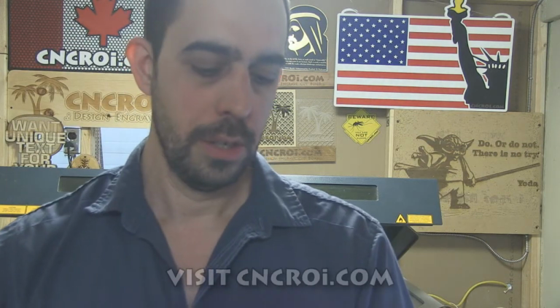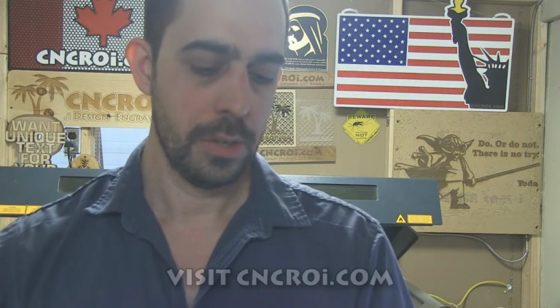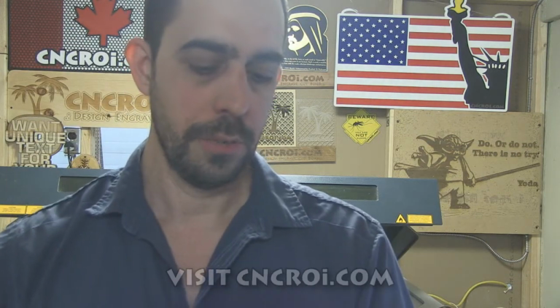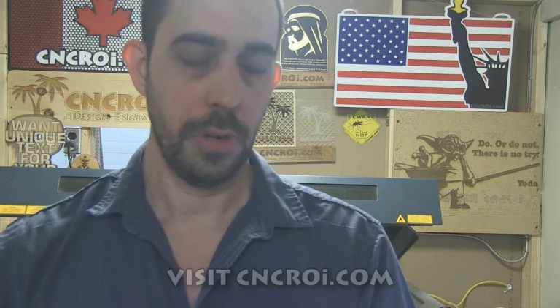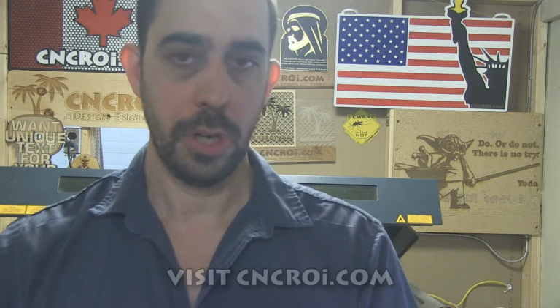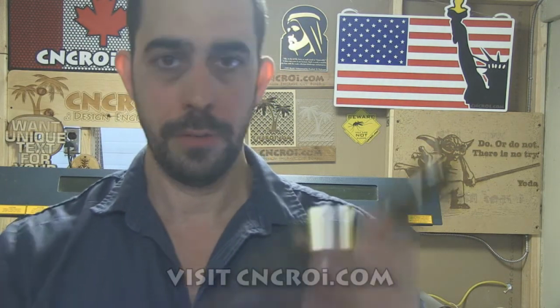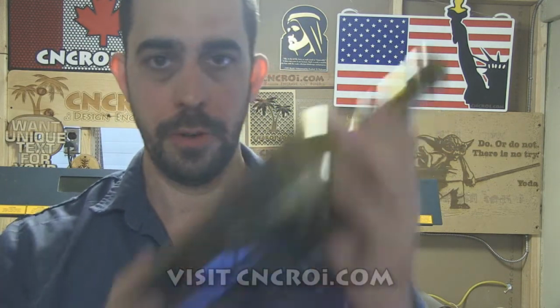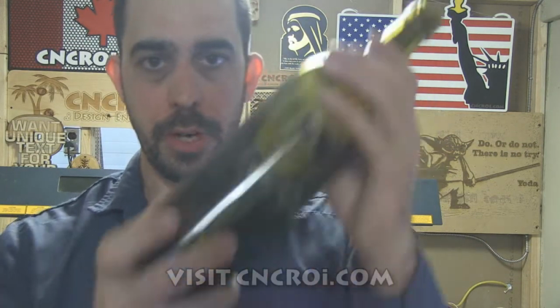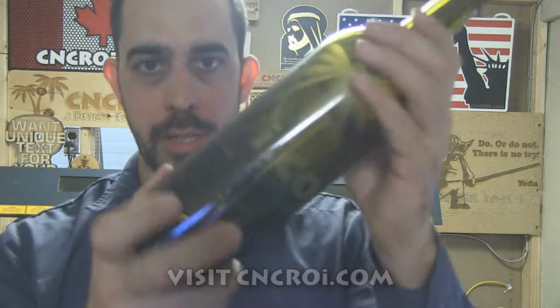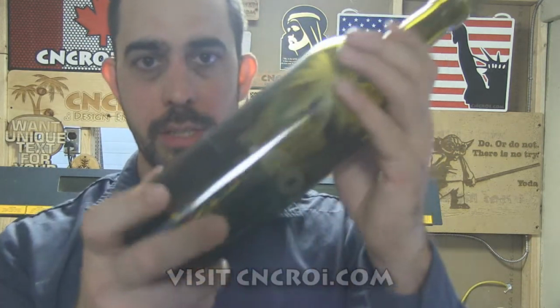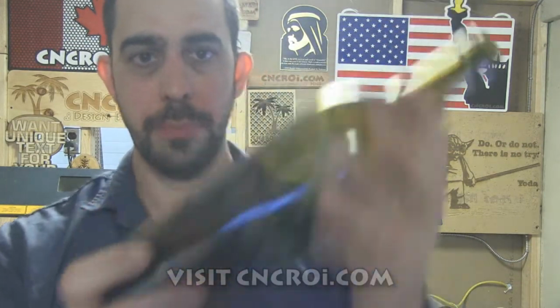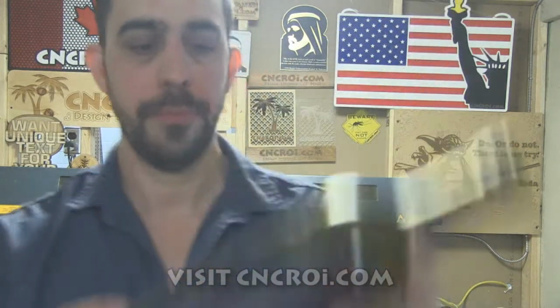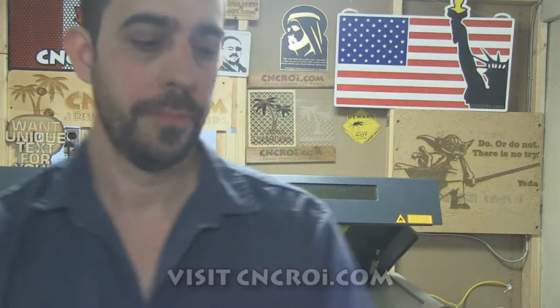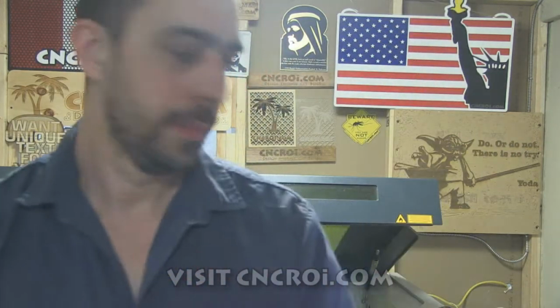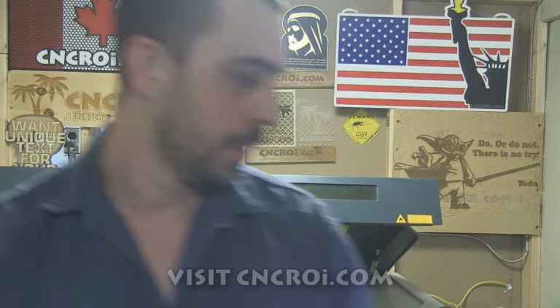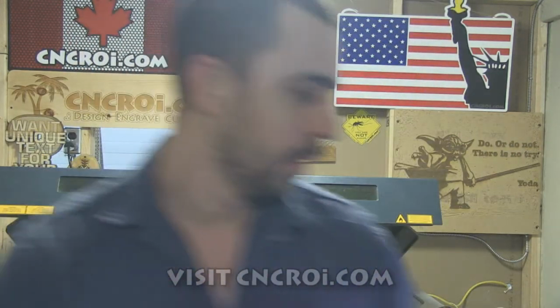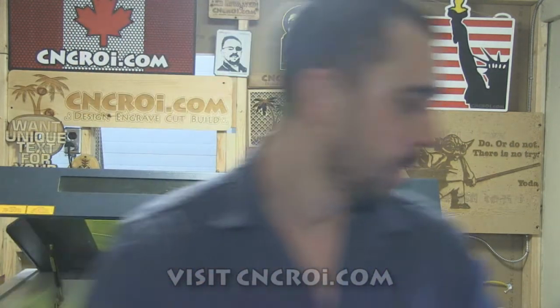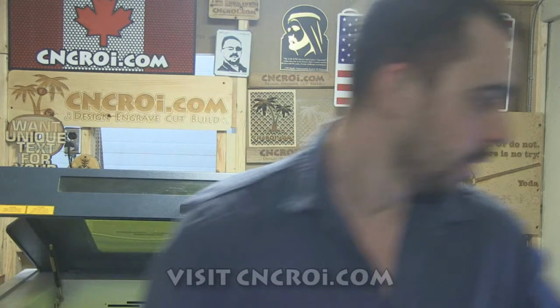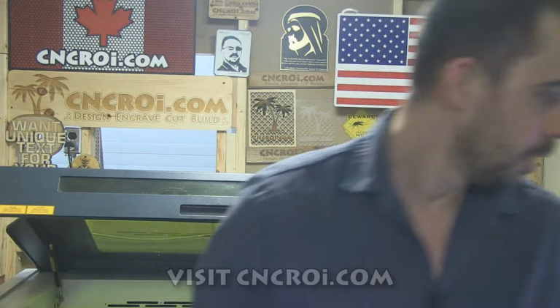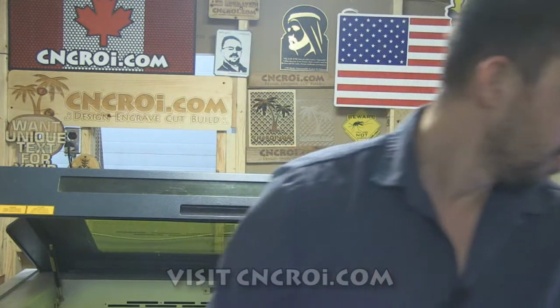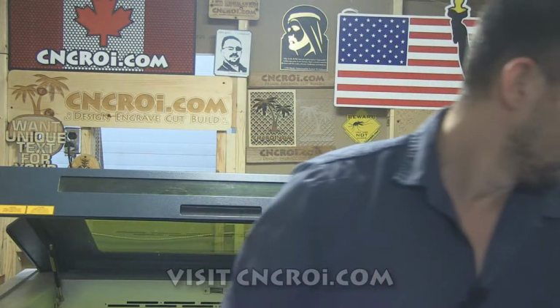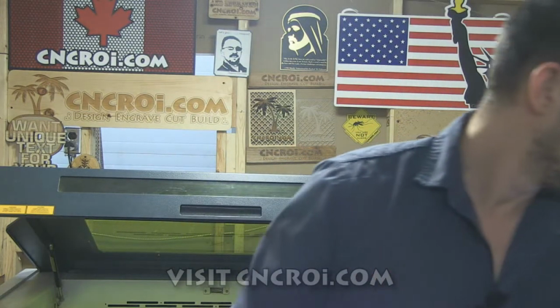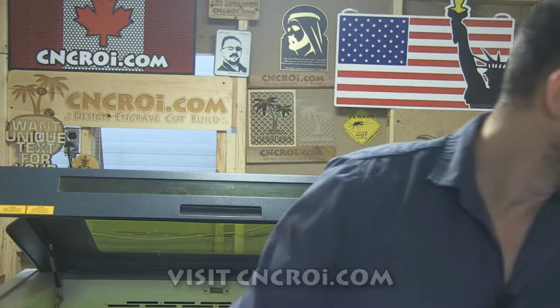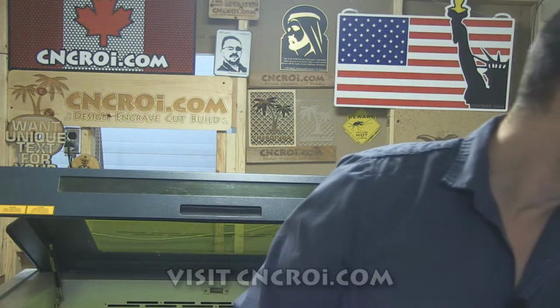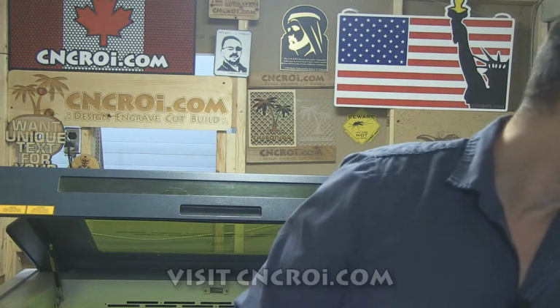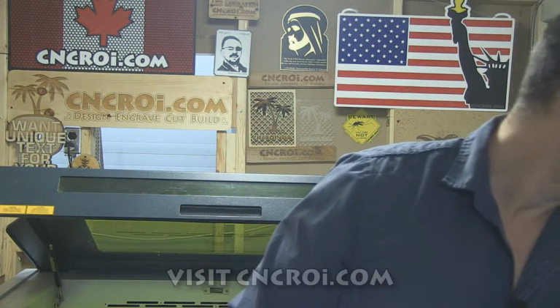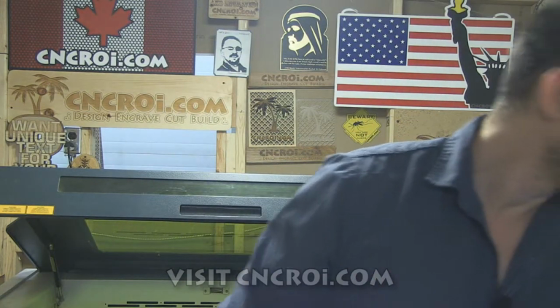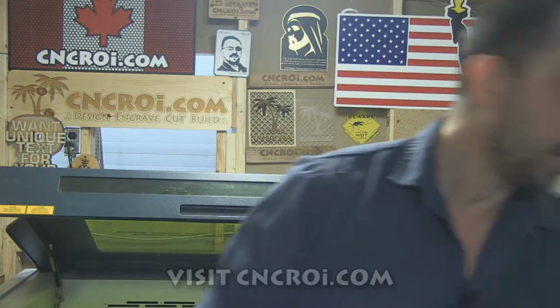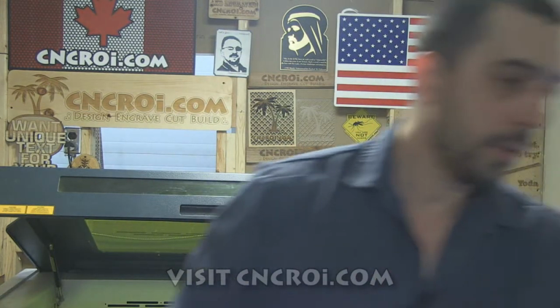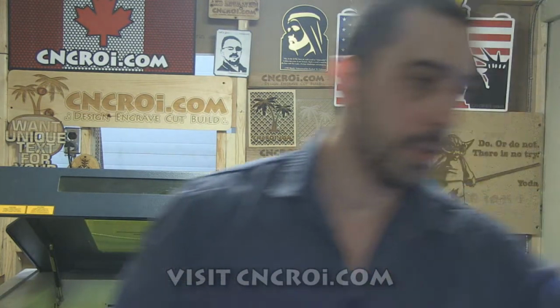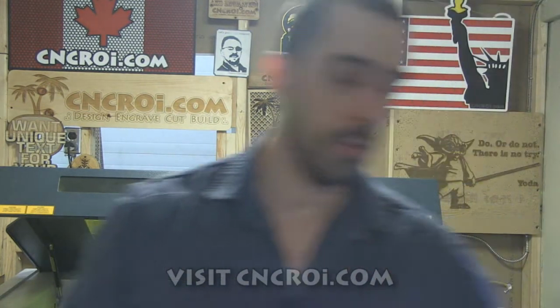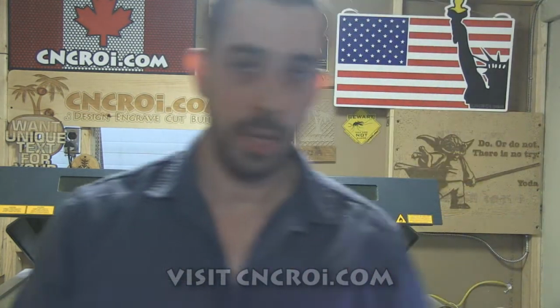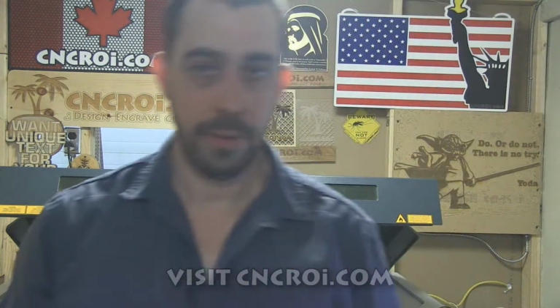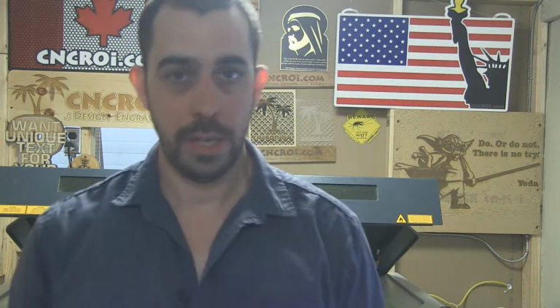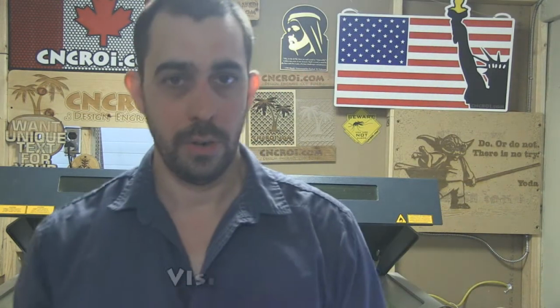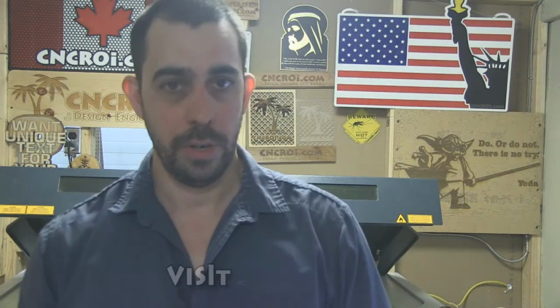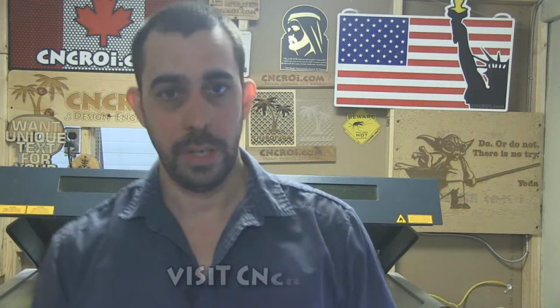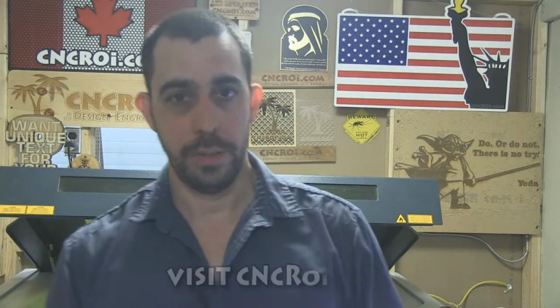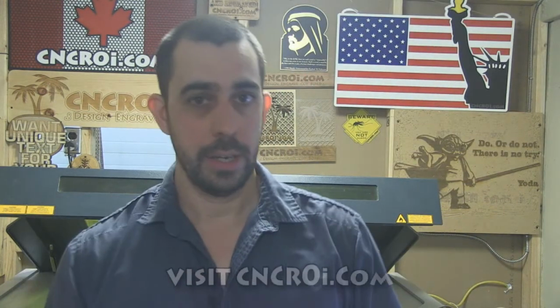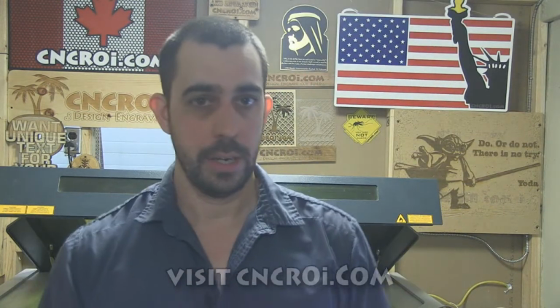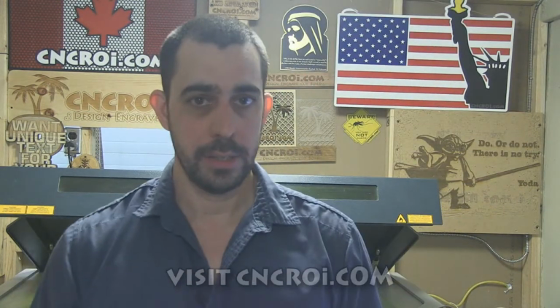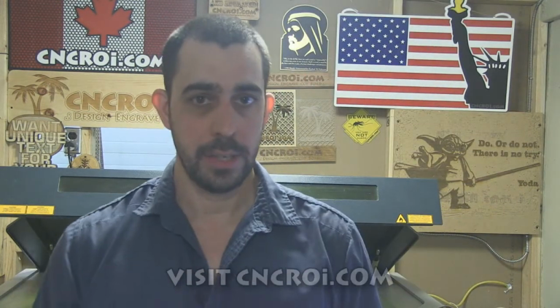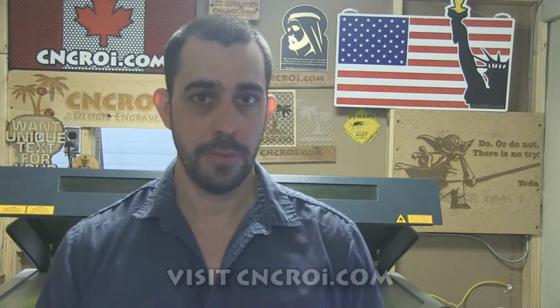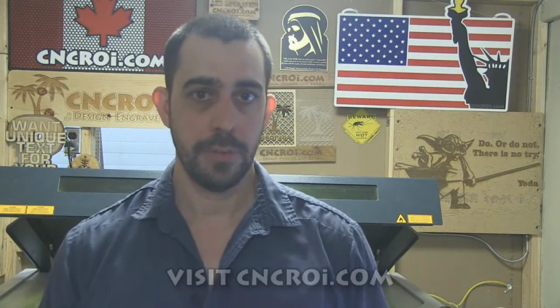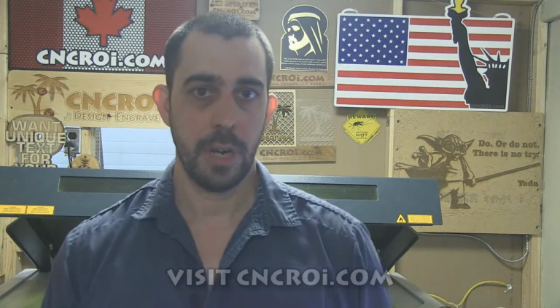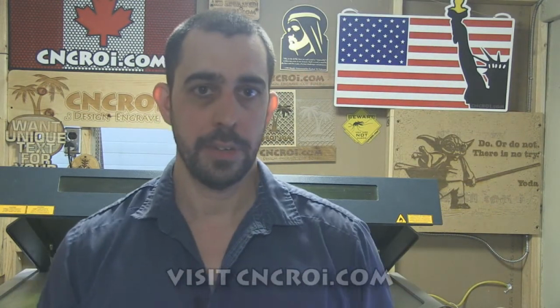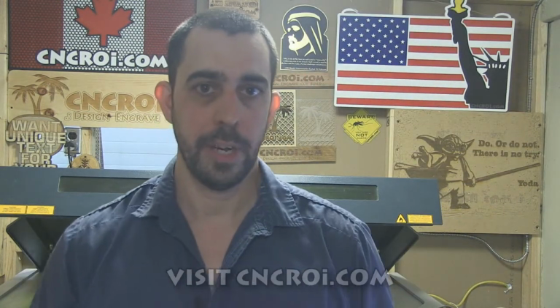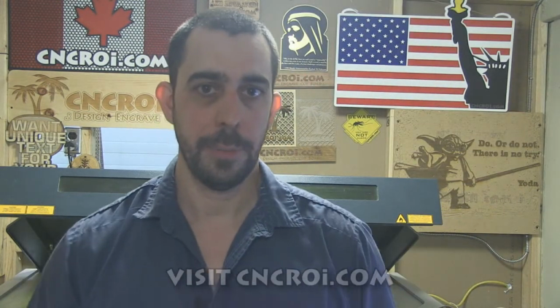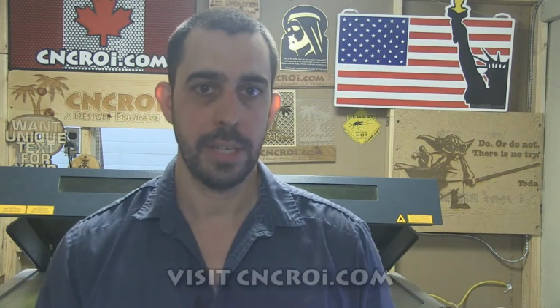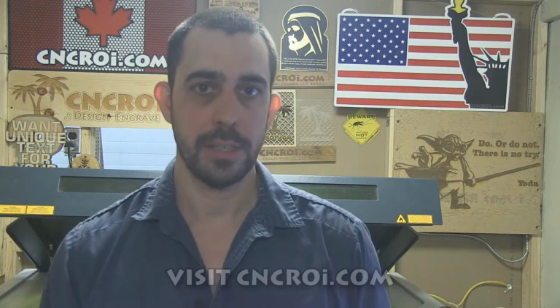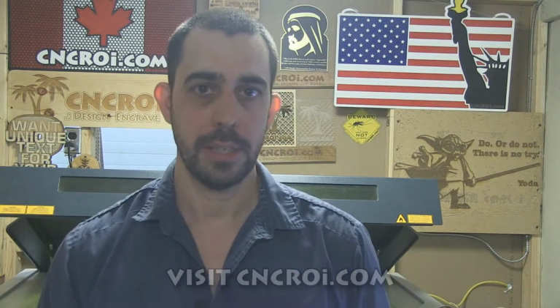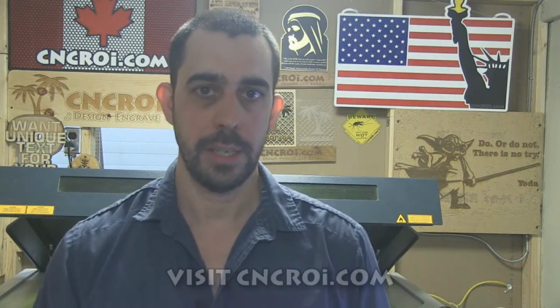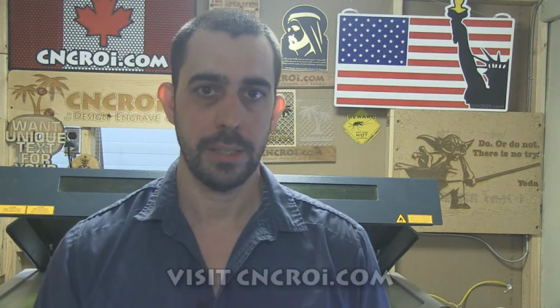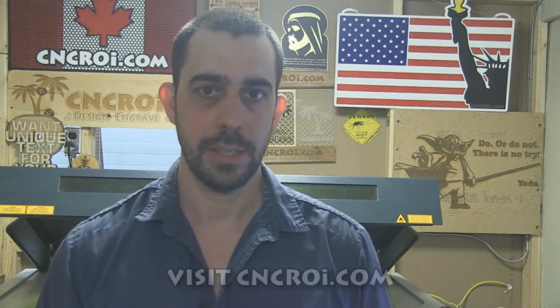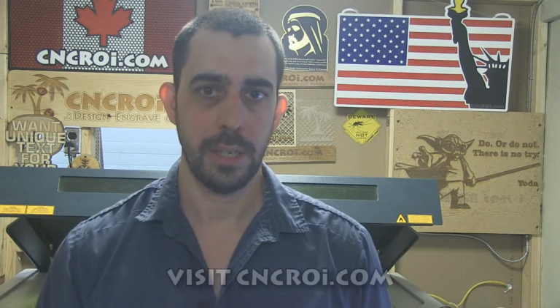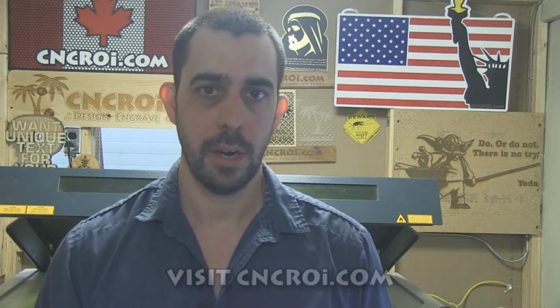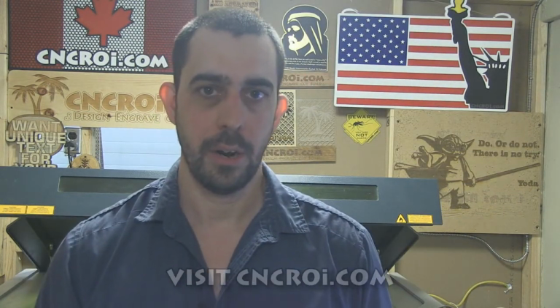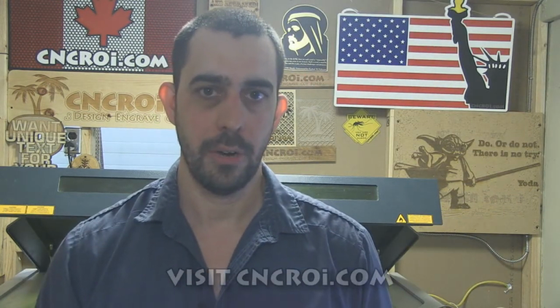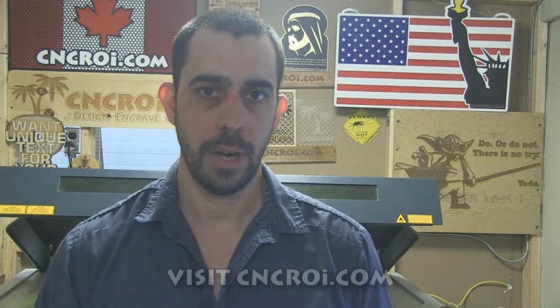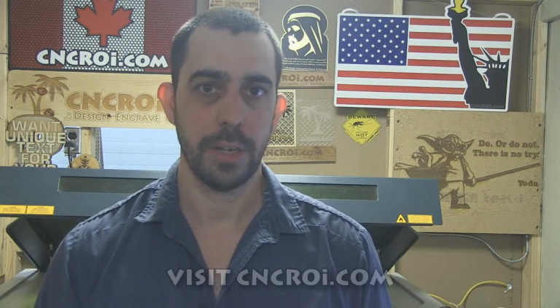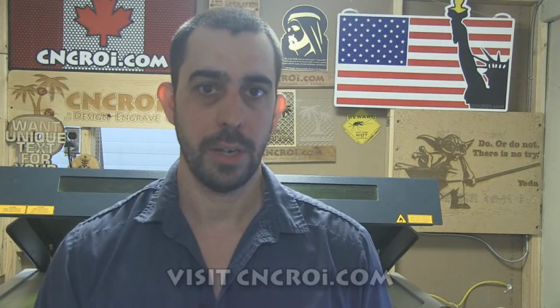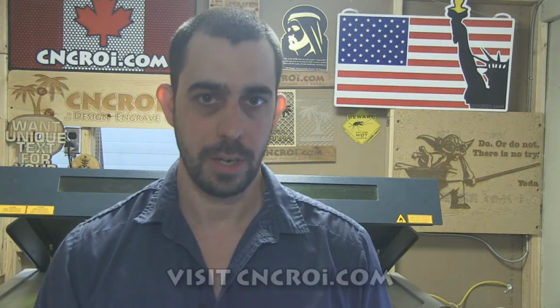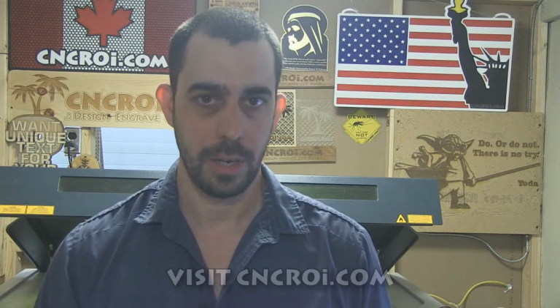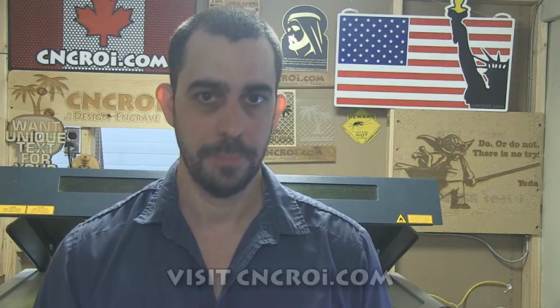So if you're looking for custom wine bottle engraving or any of that kind of stuff, contact me at CNCROI.com.